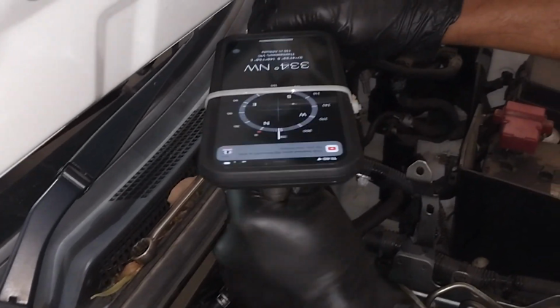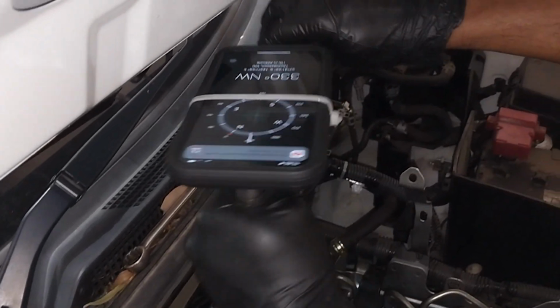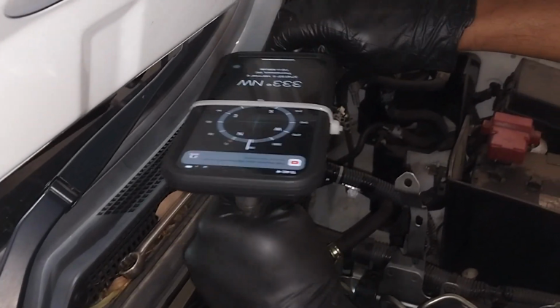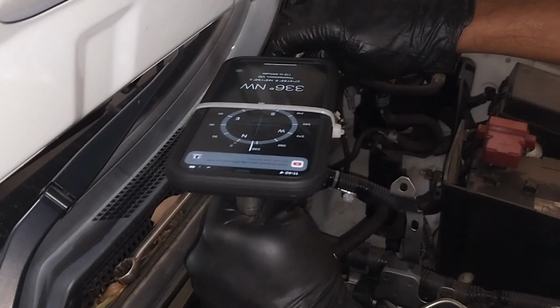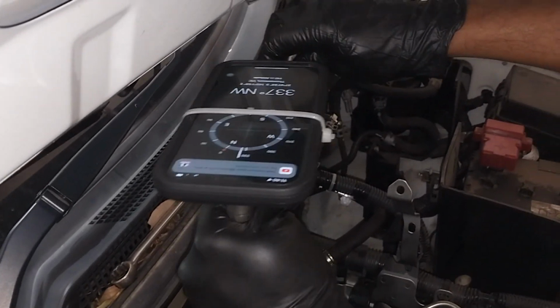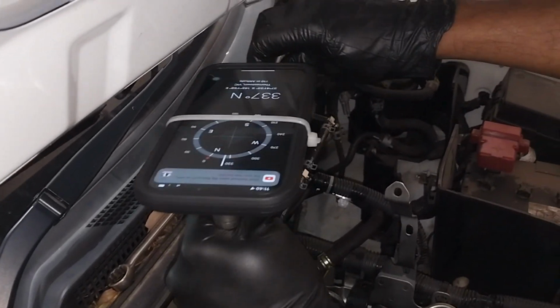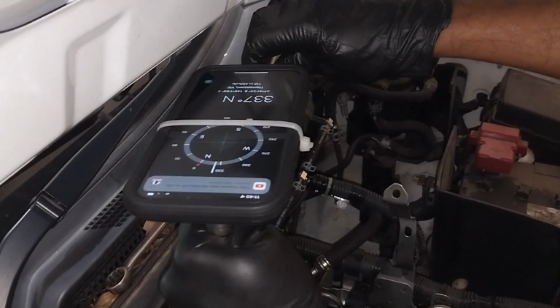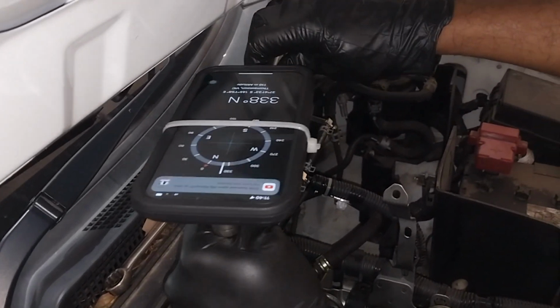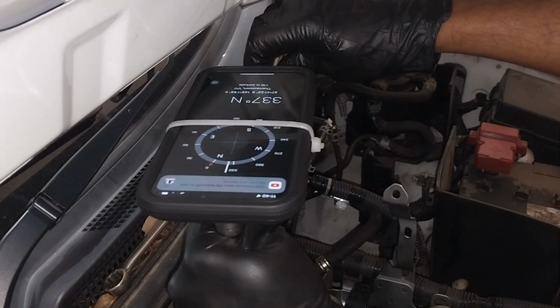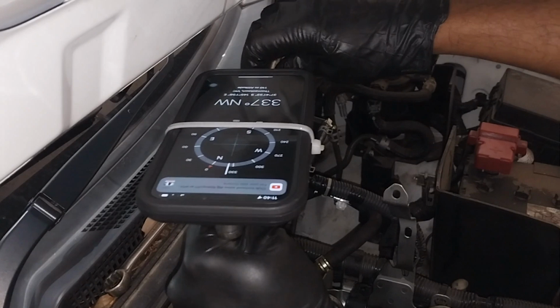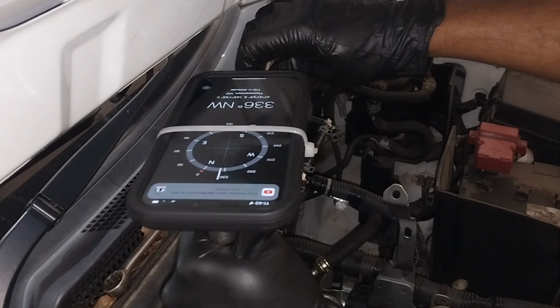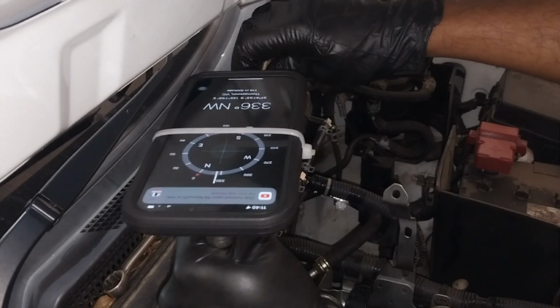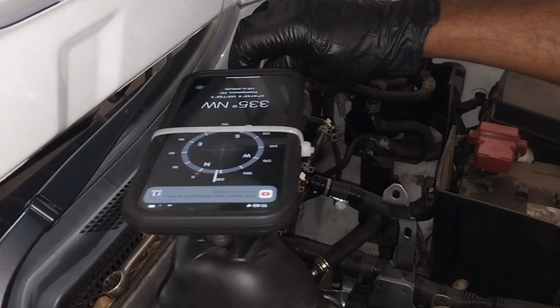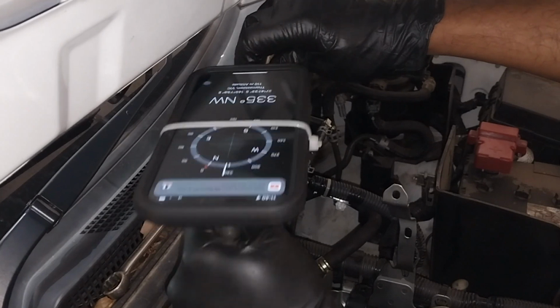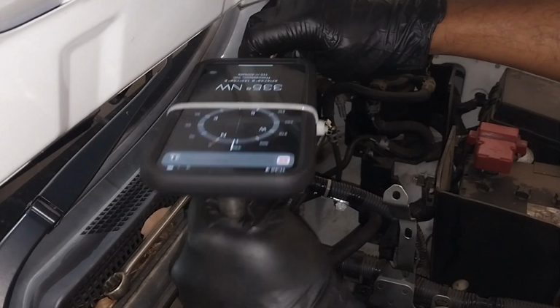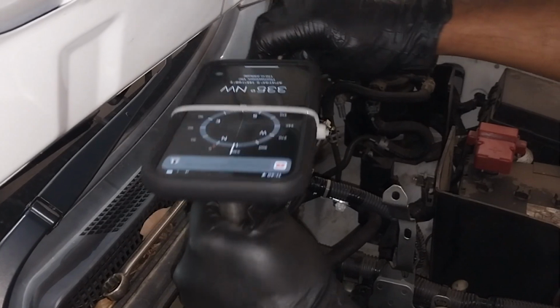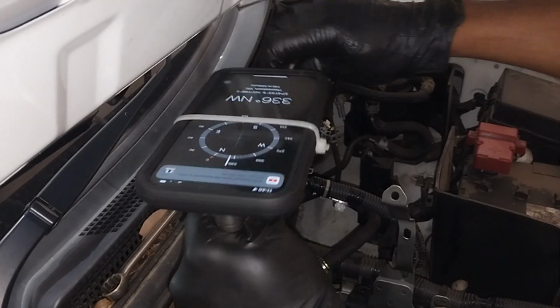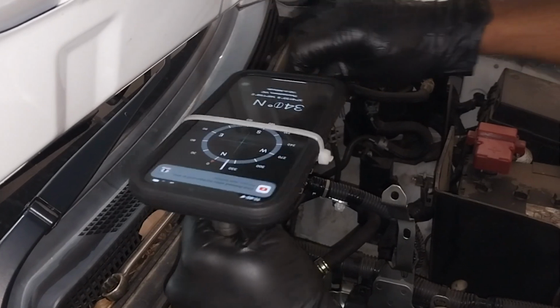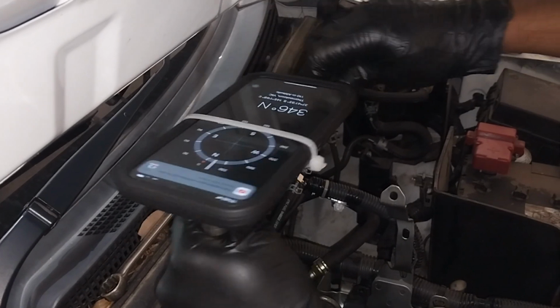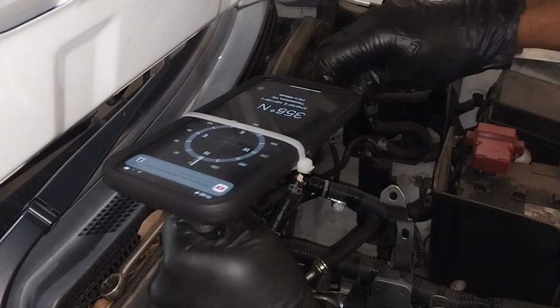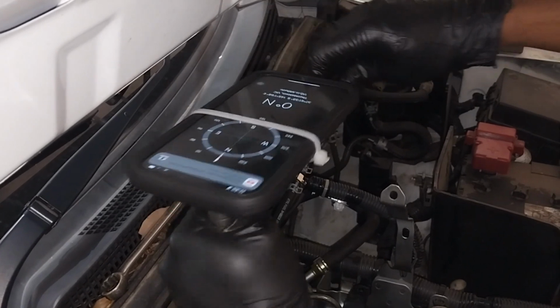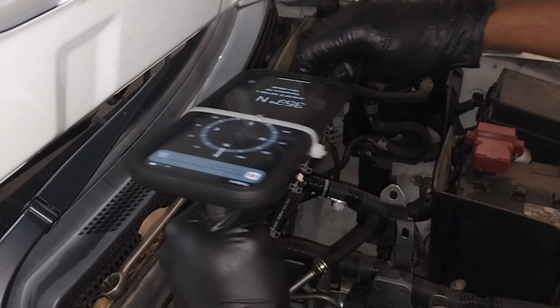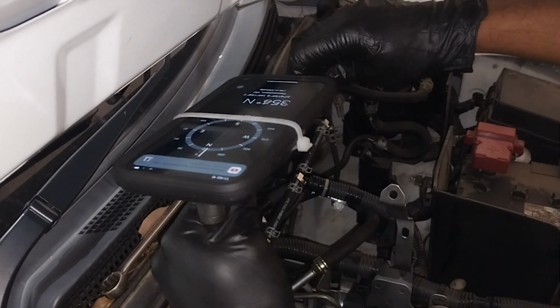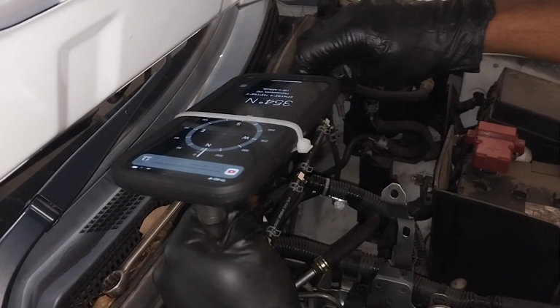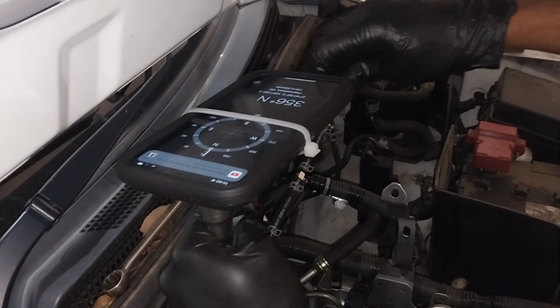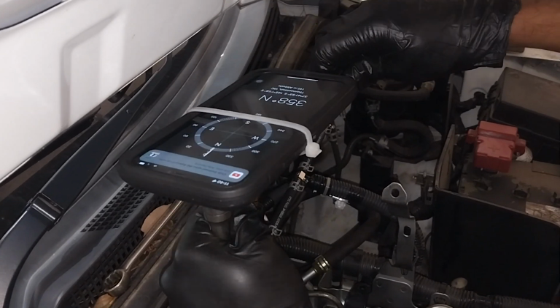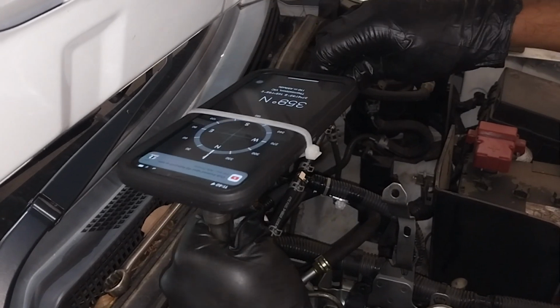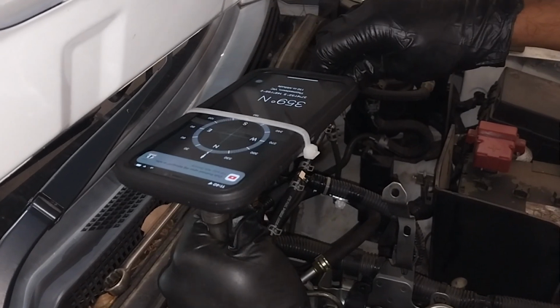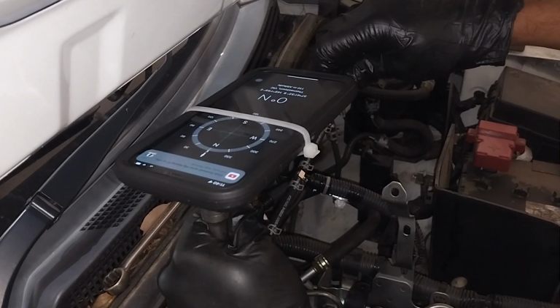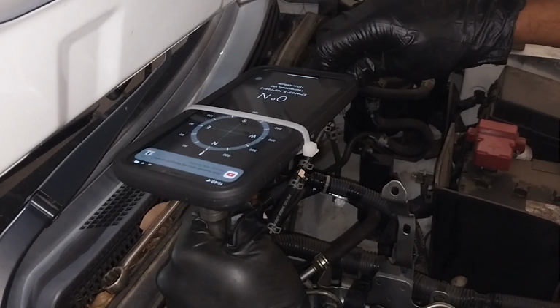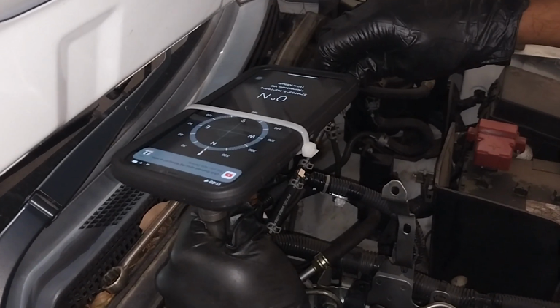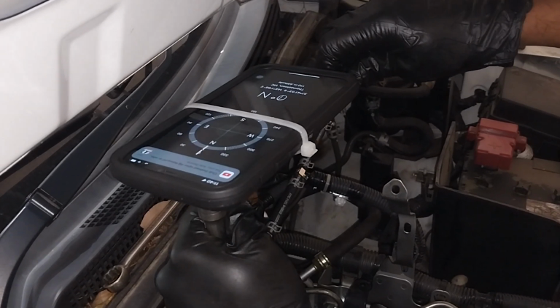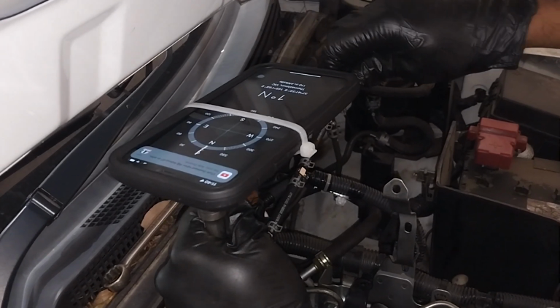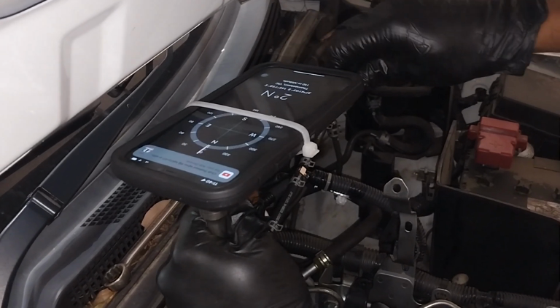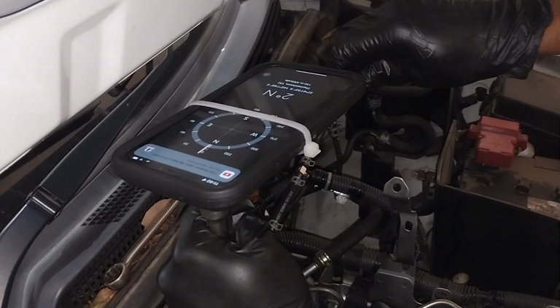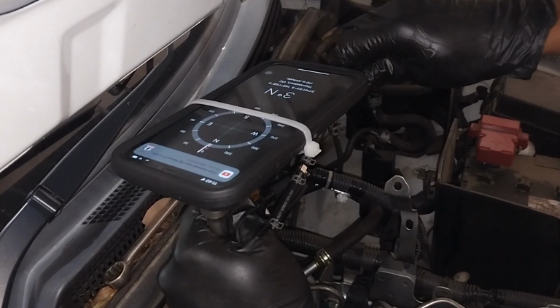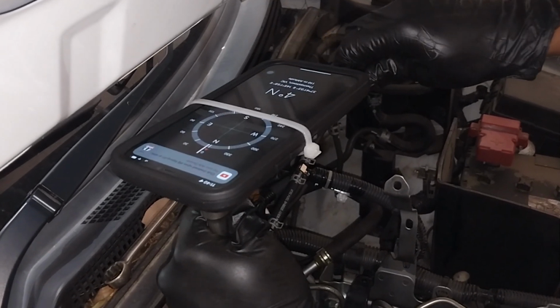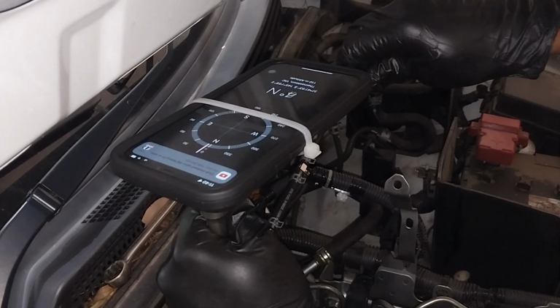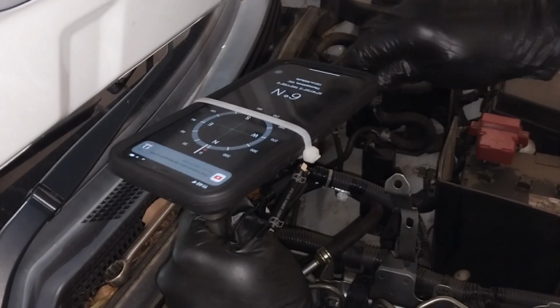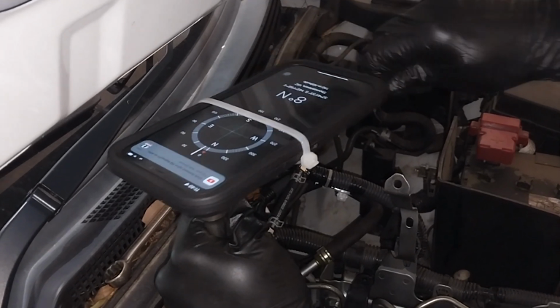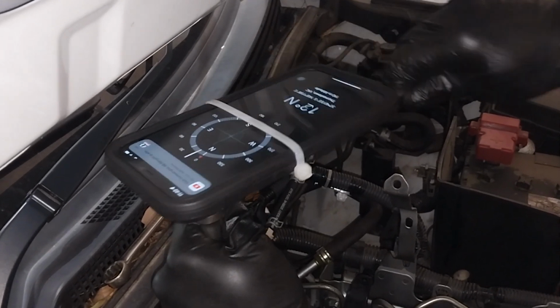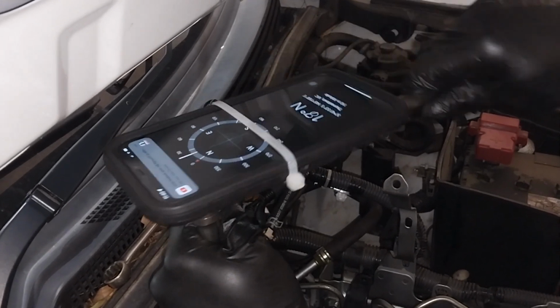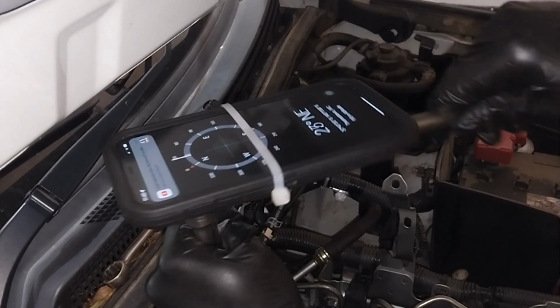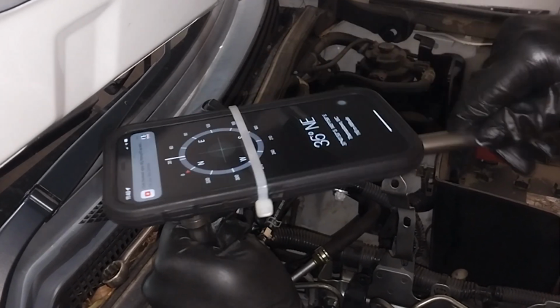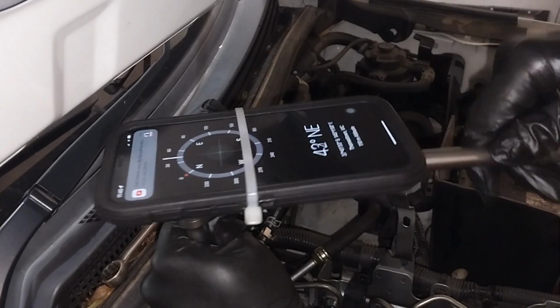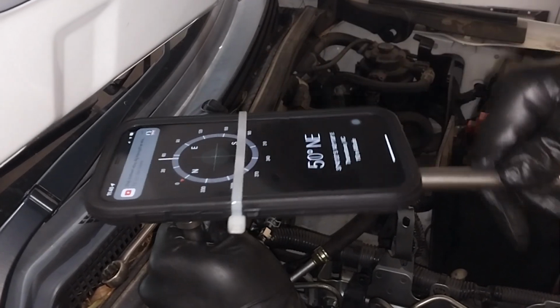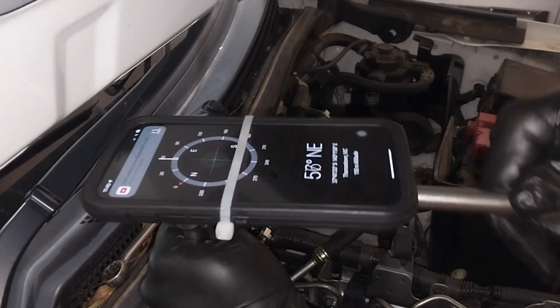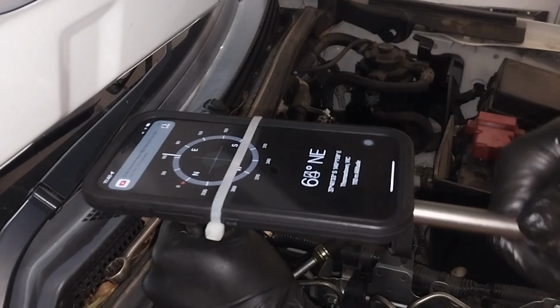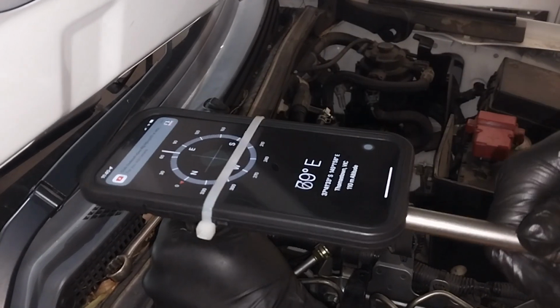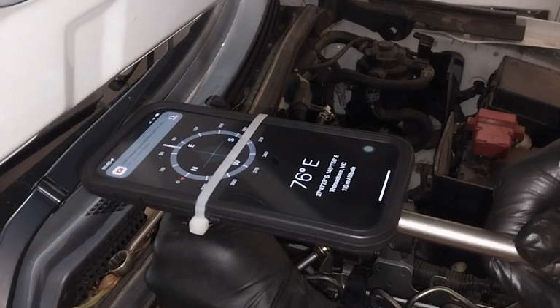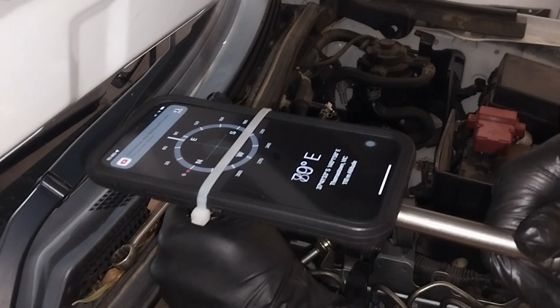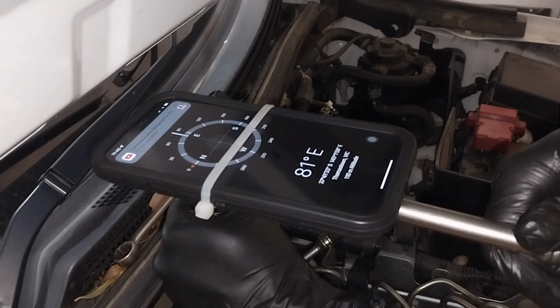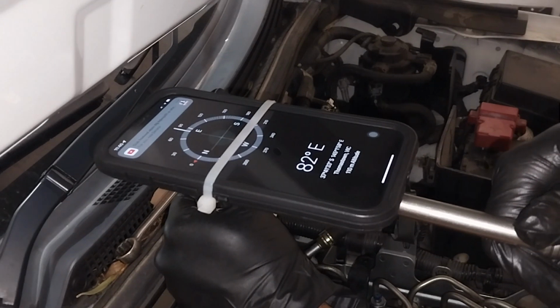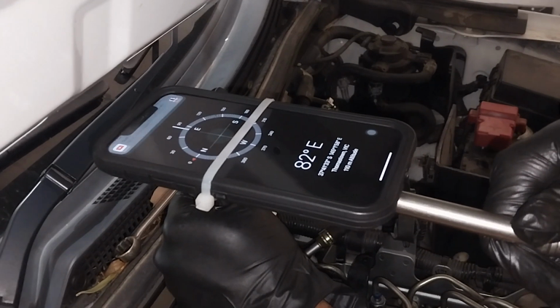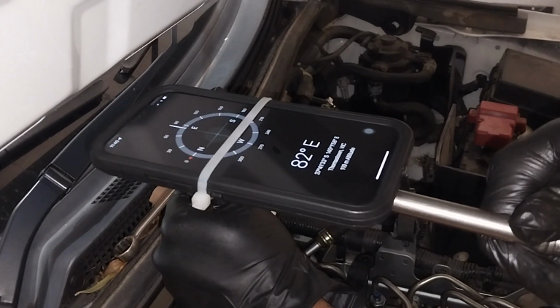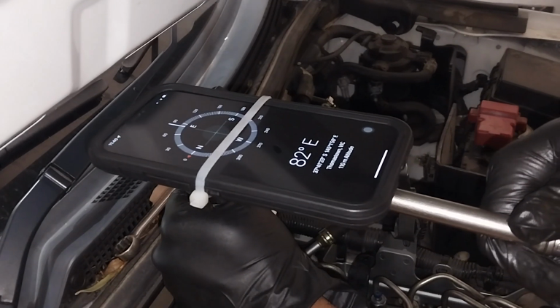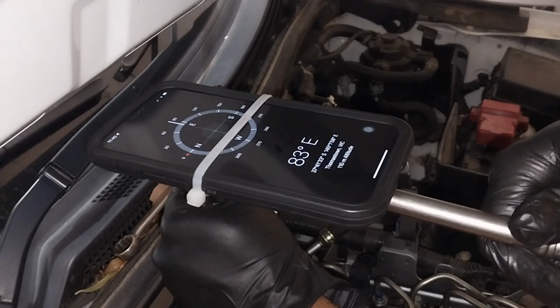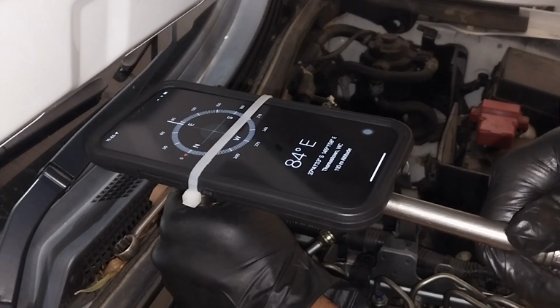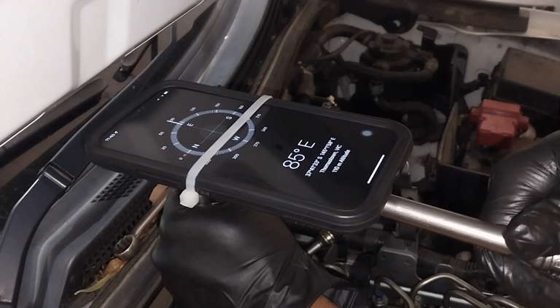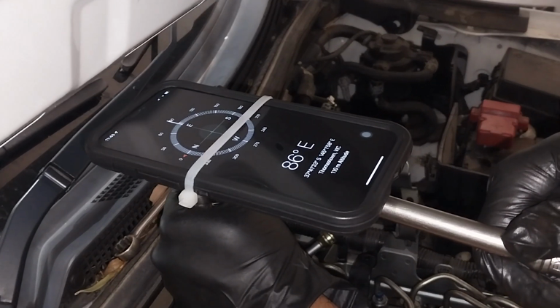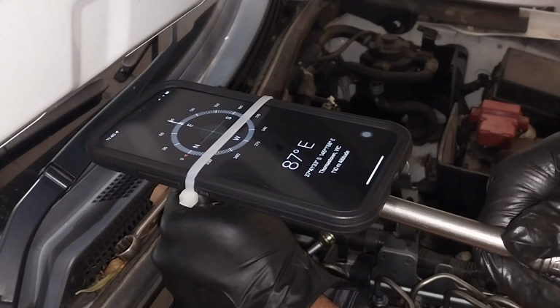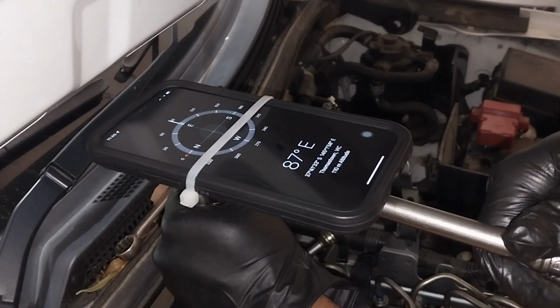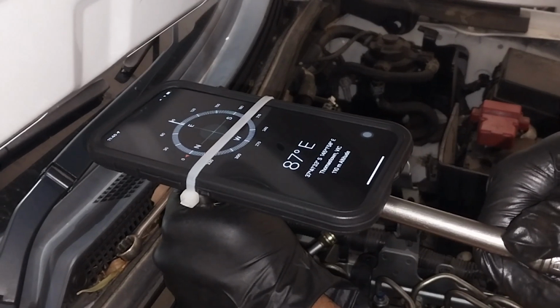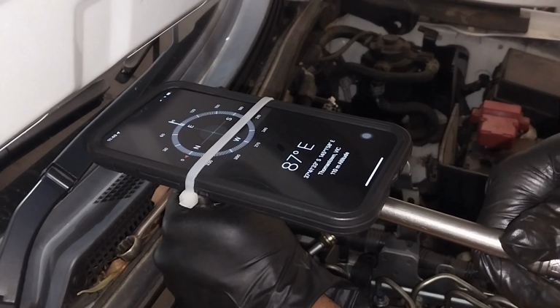That's the last one. I use a long extension because it was very close to the firewall.